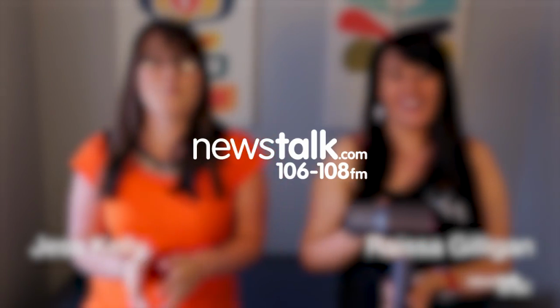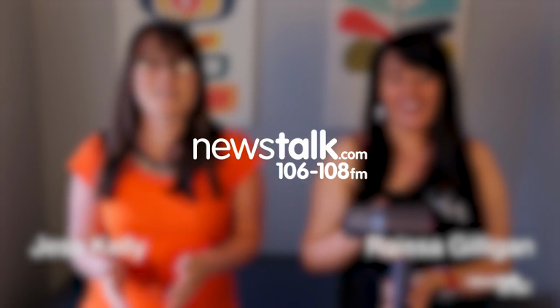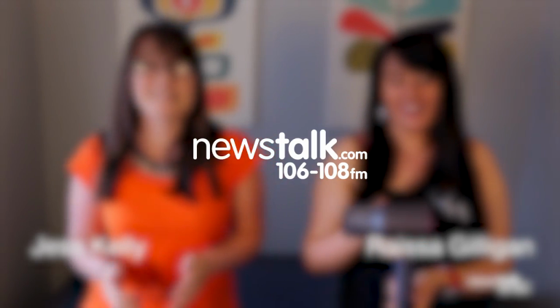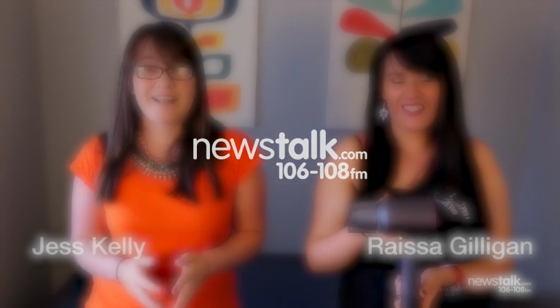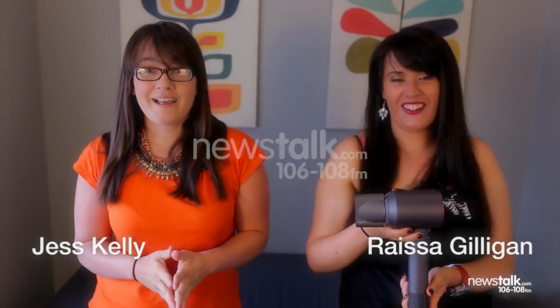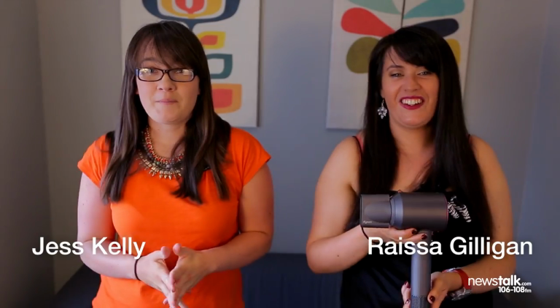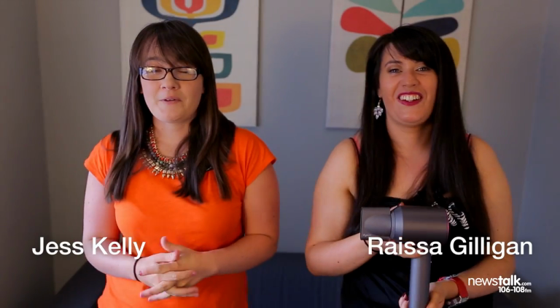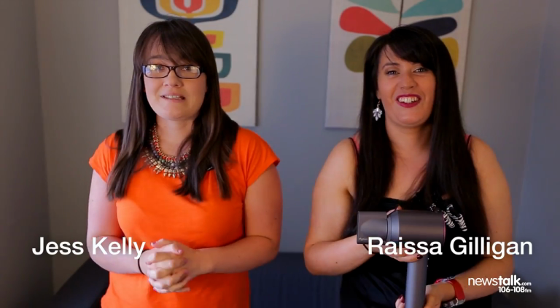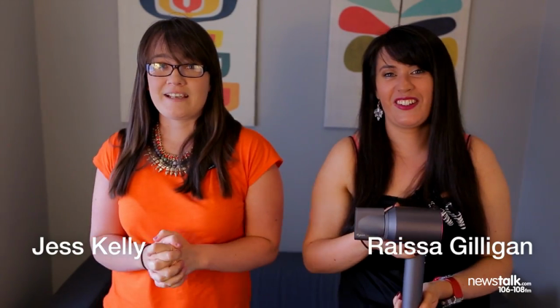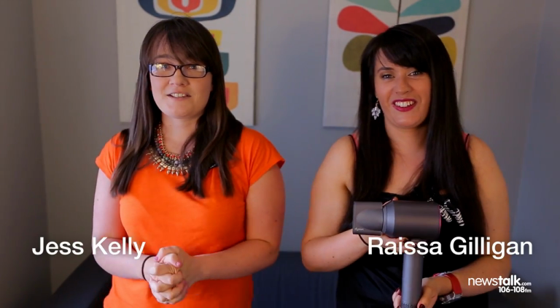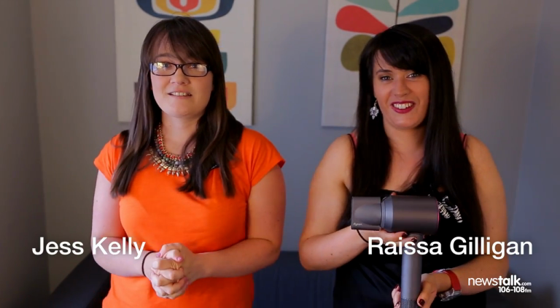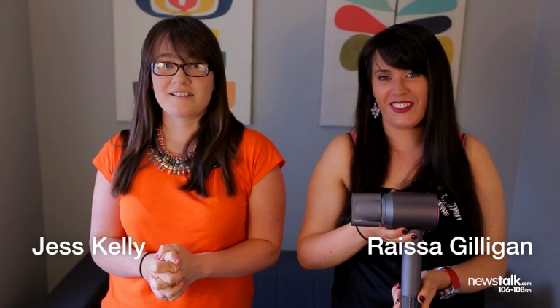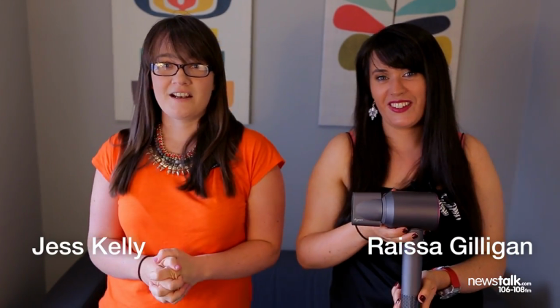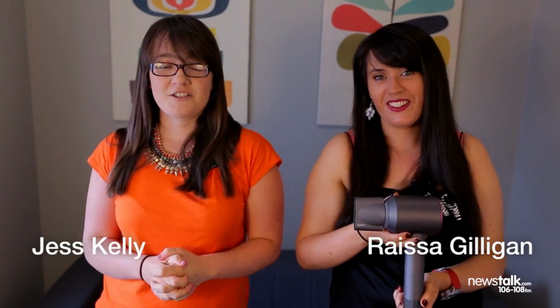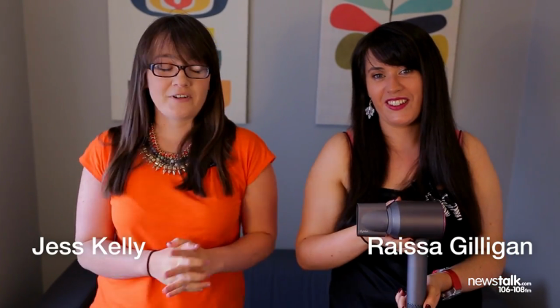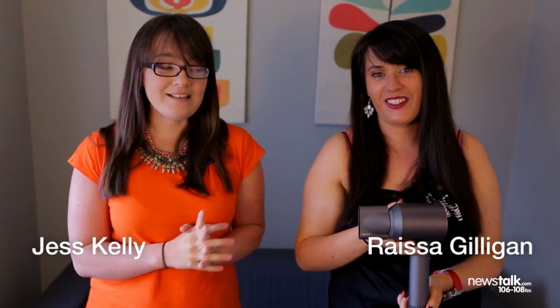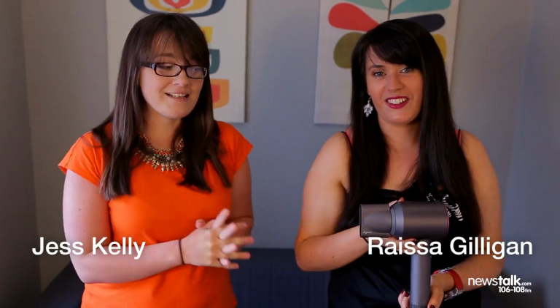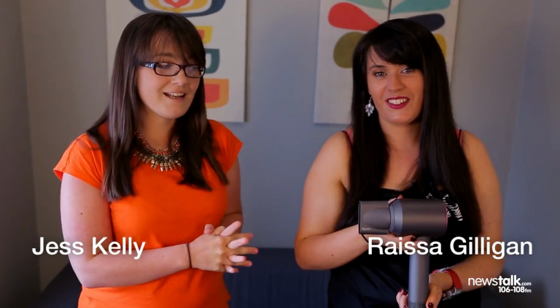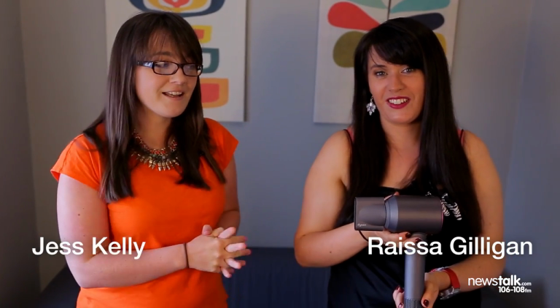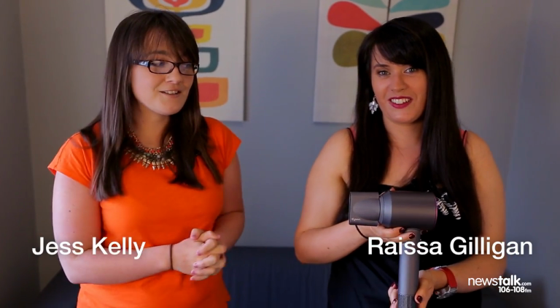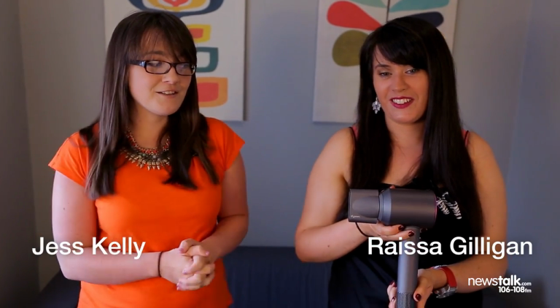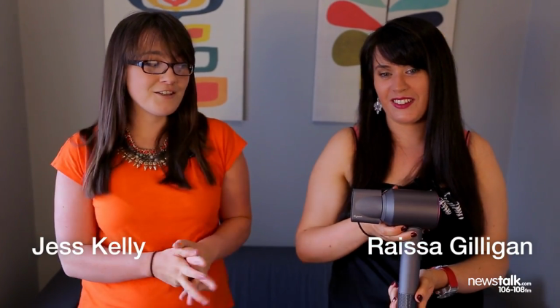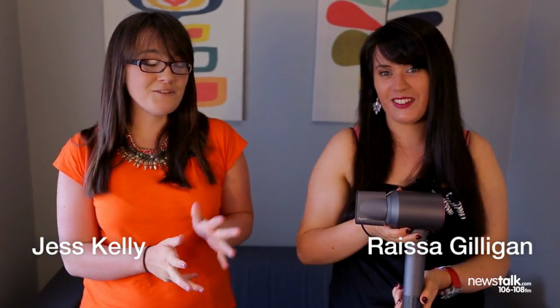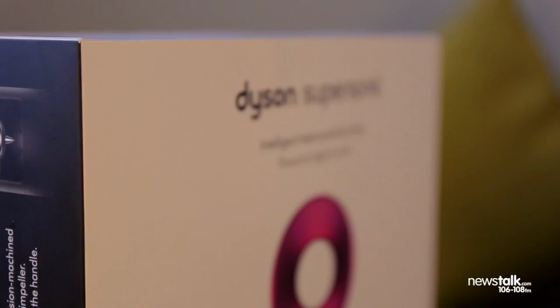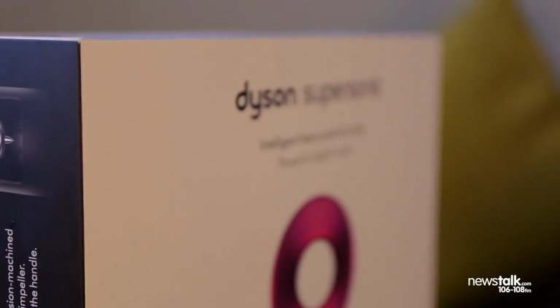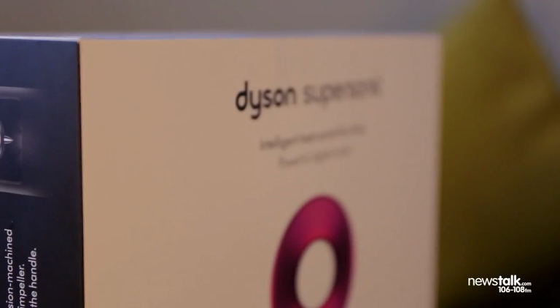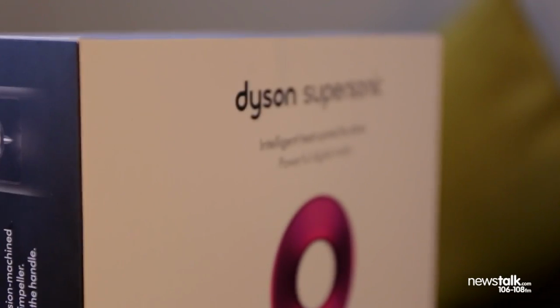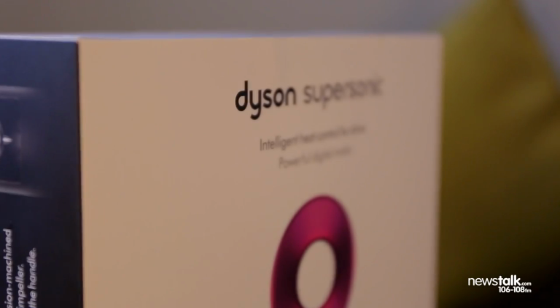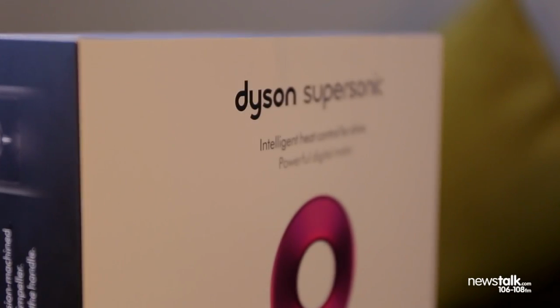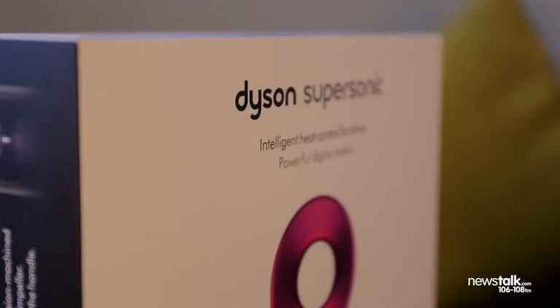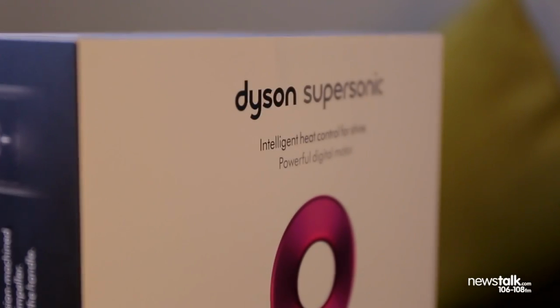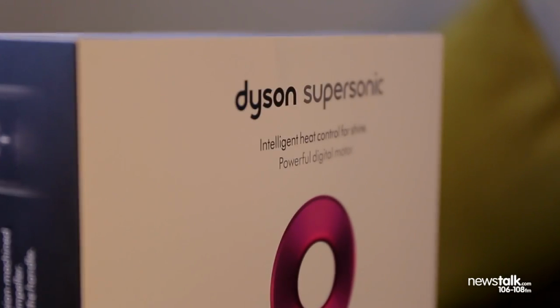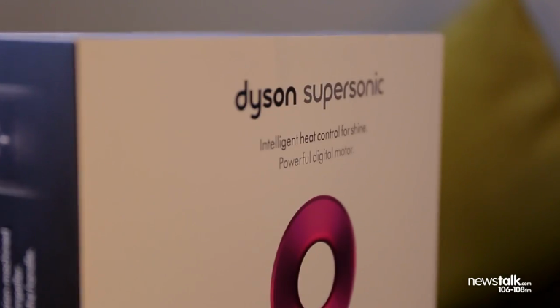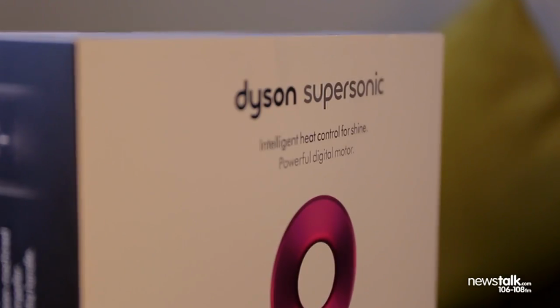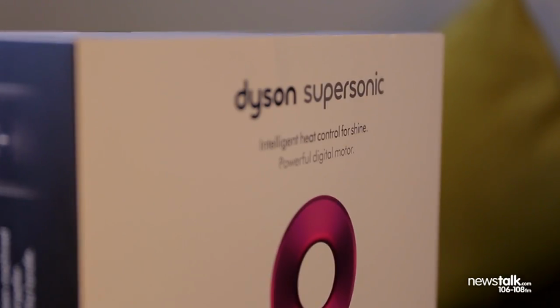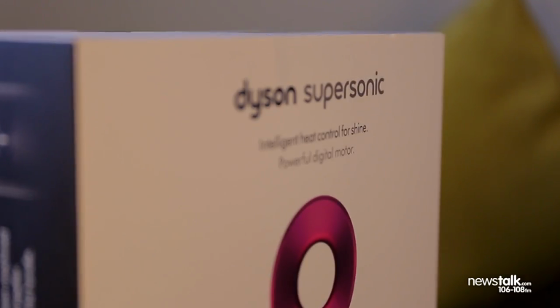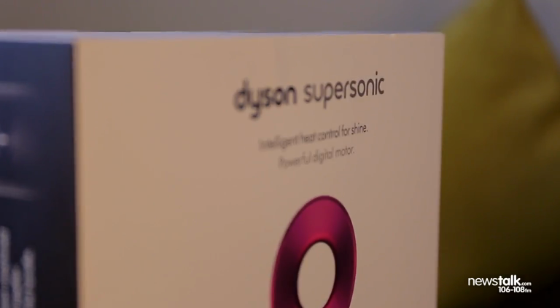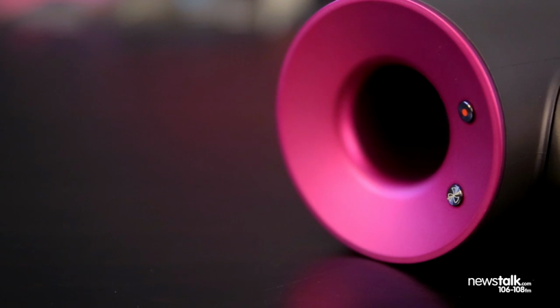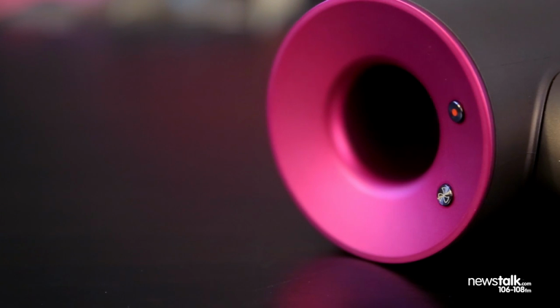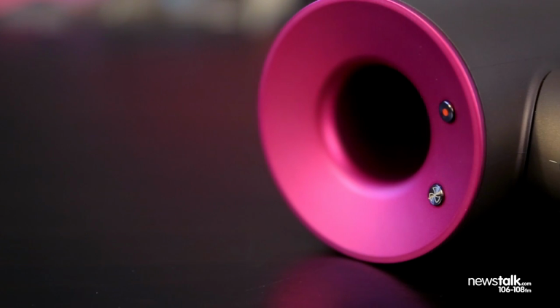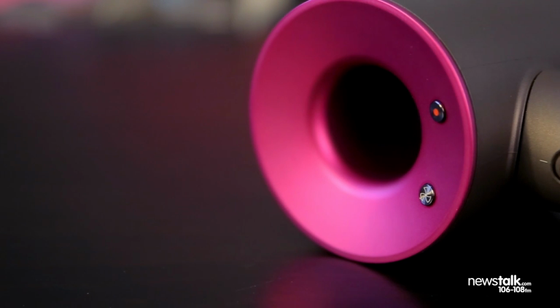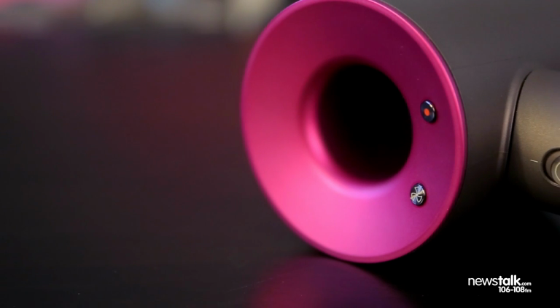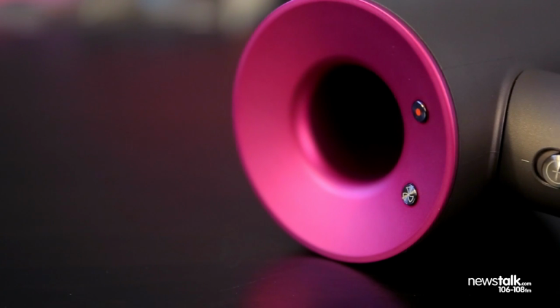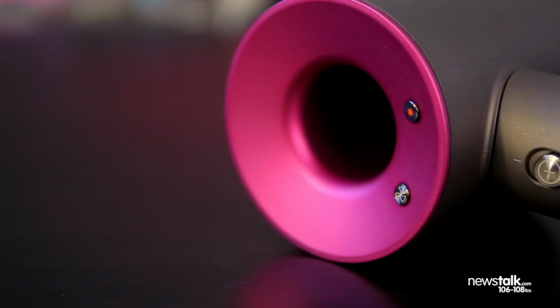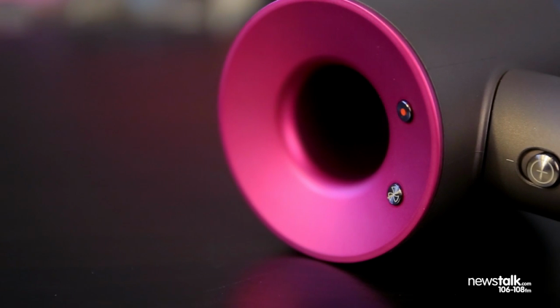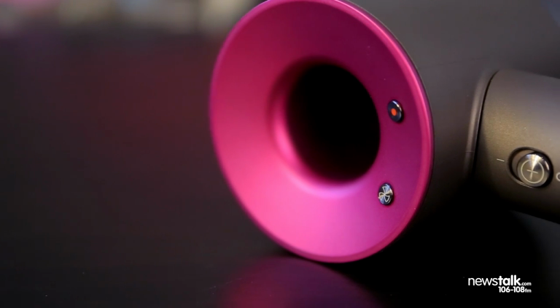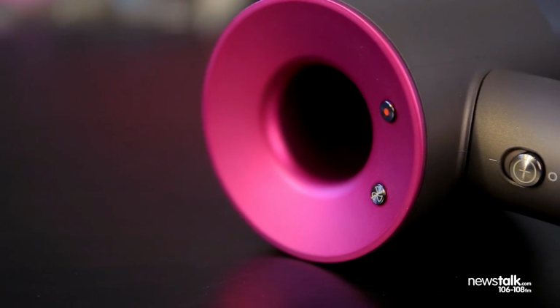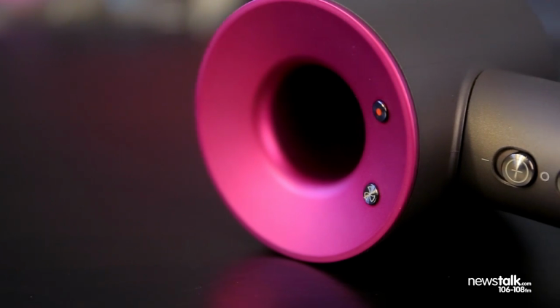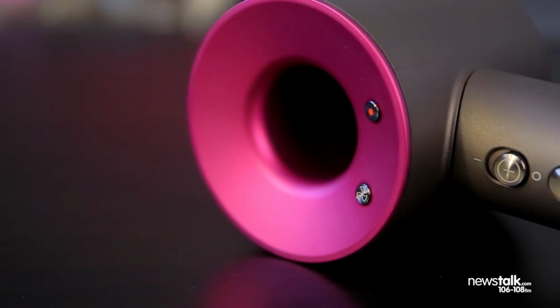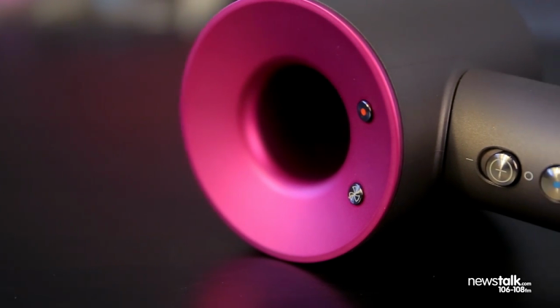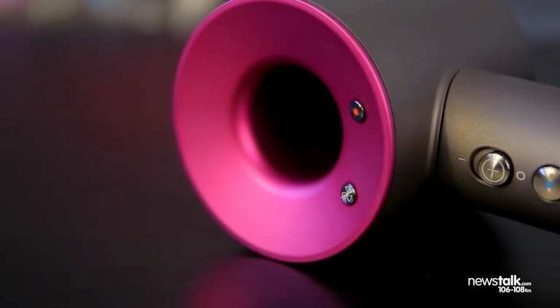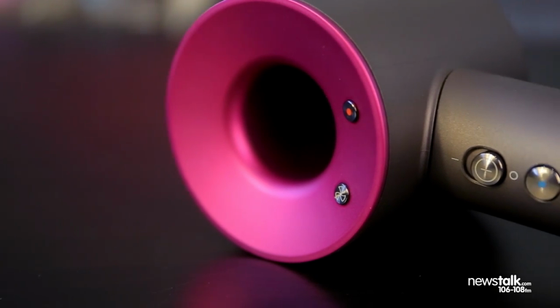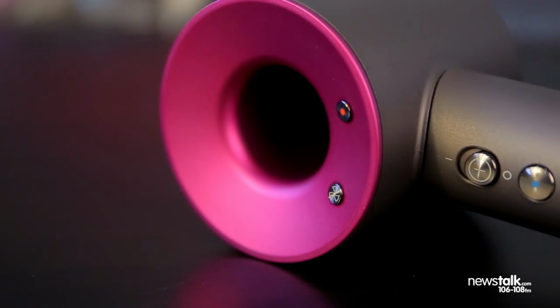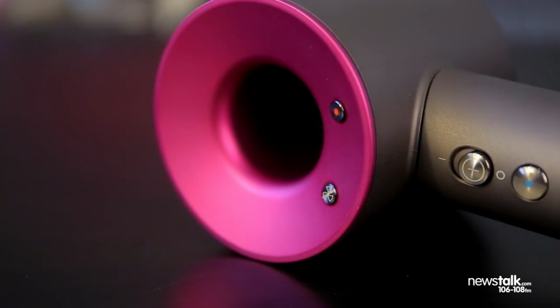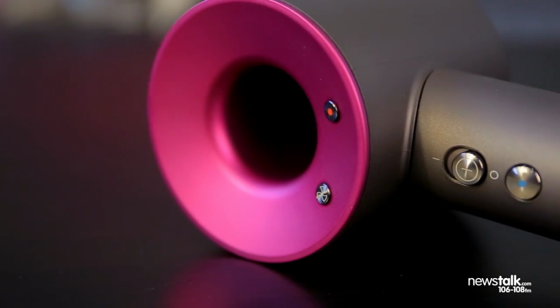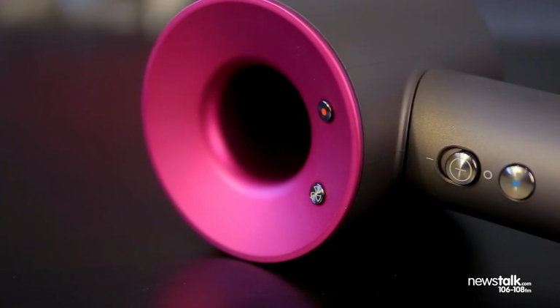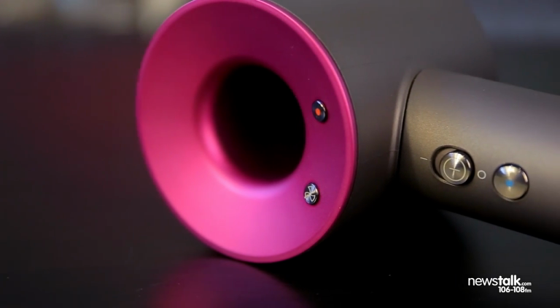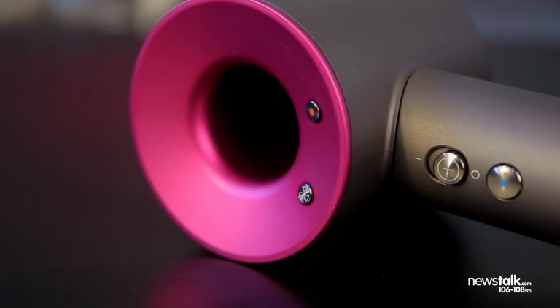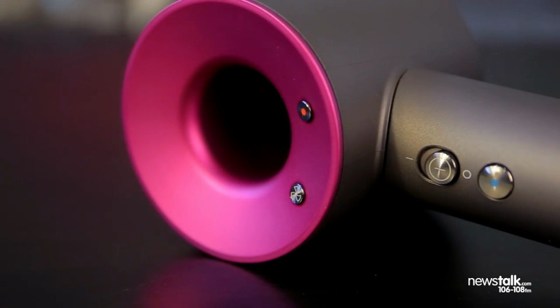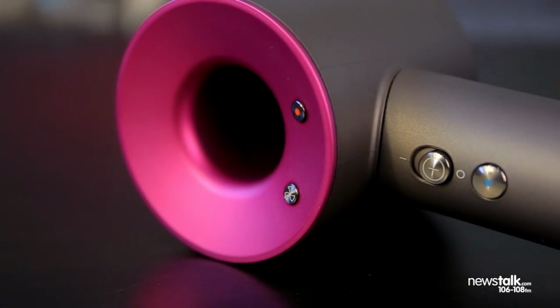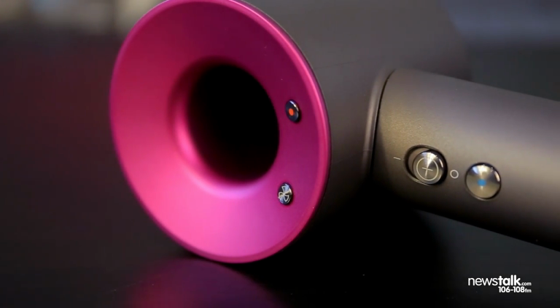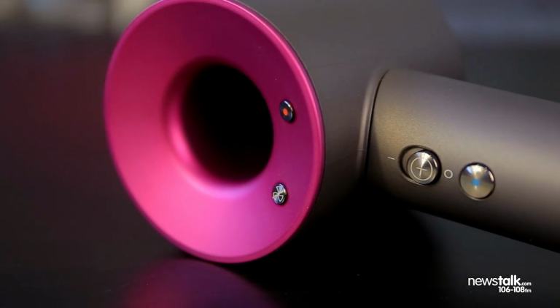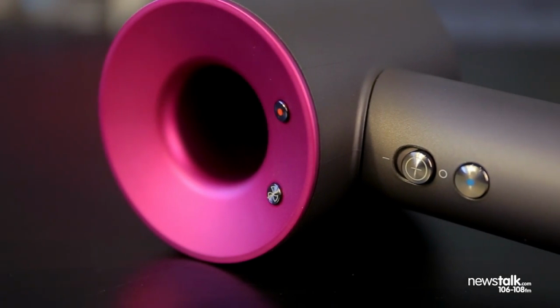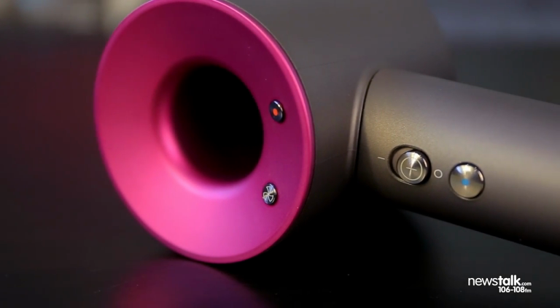I'm Jess Kelly. I'm here with Session Stylist Race Gilligan to look at the new Dyson Supersonic Hairdryer, the device that has reimagined the everyday drying of the hair.